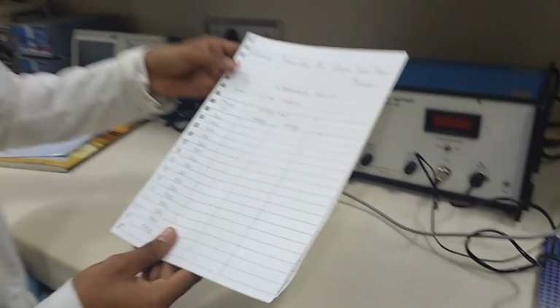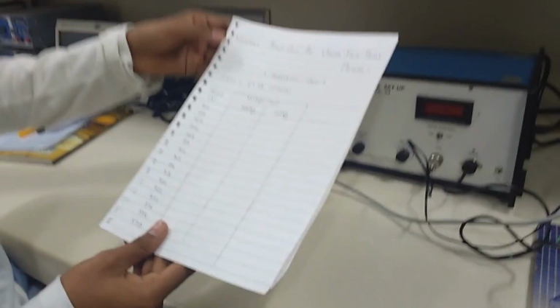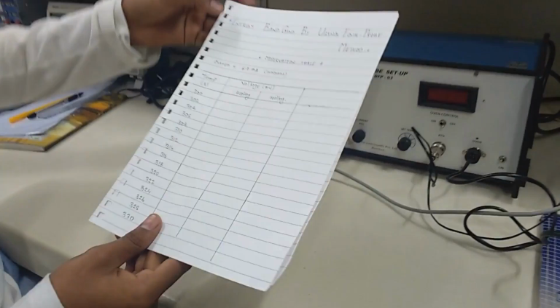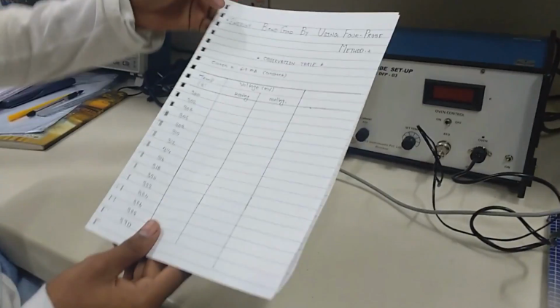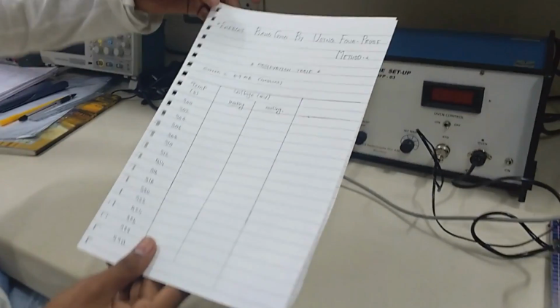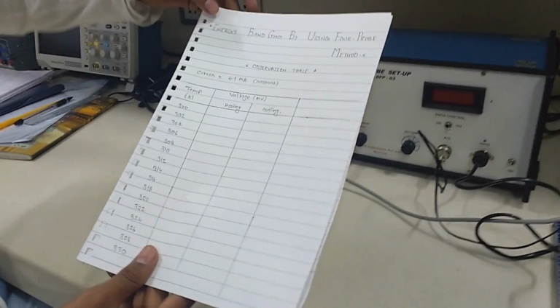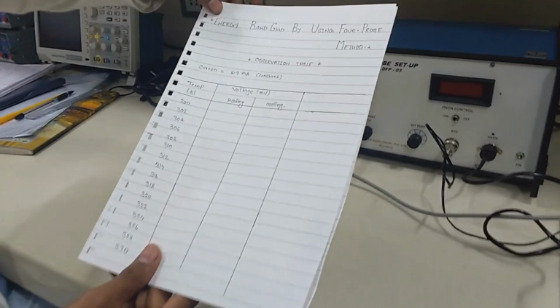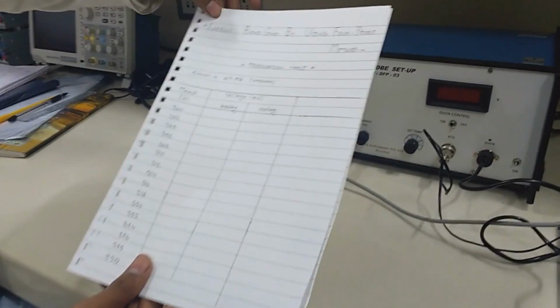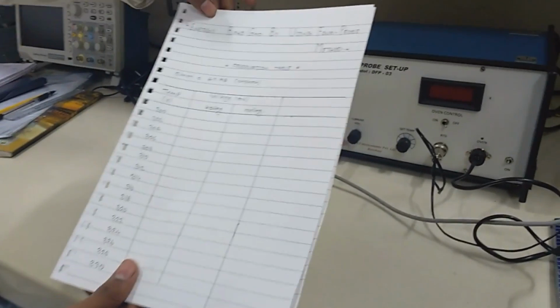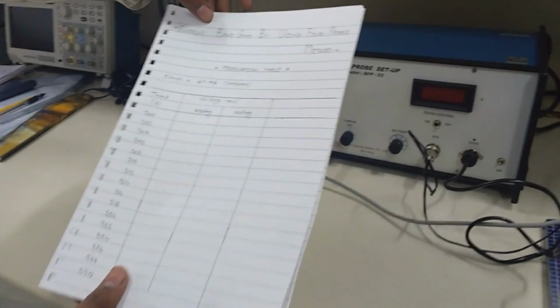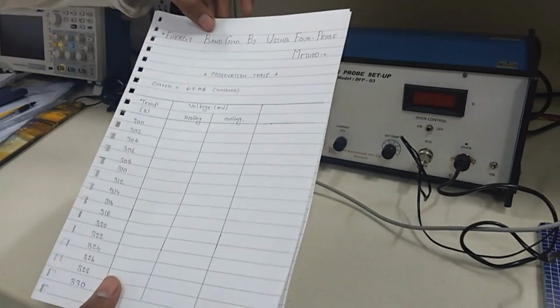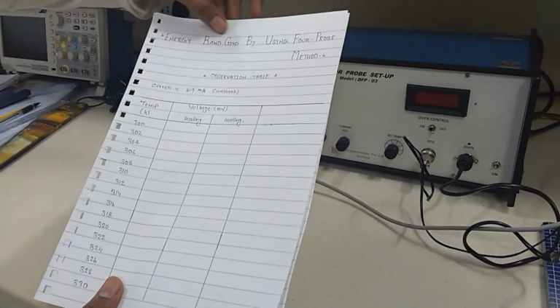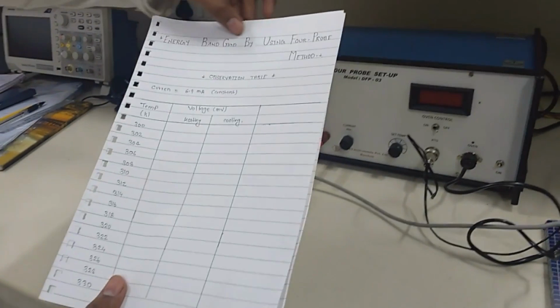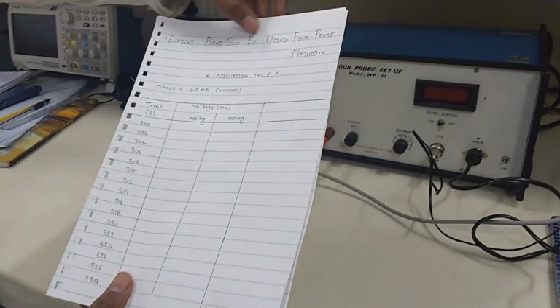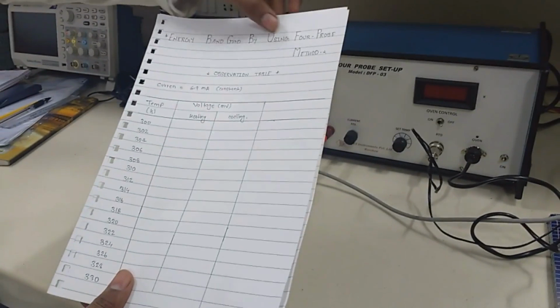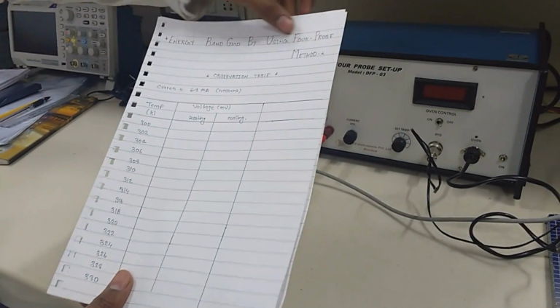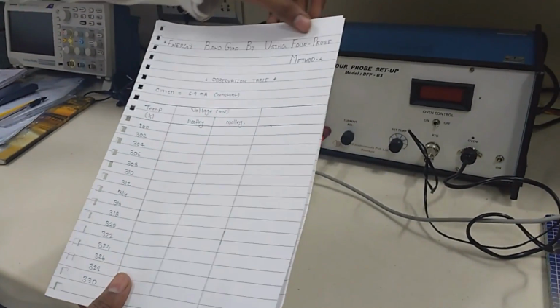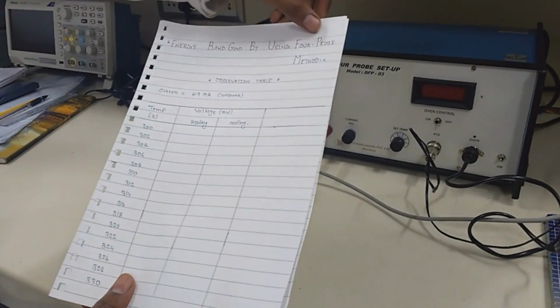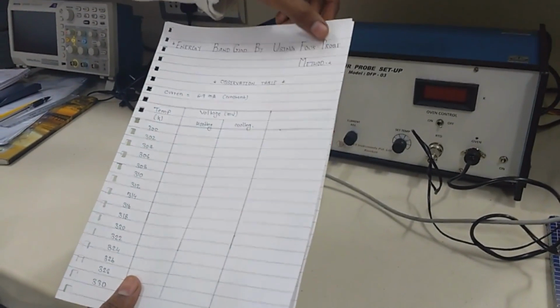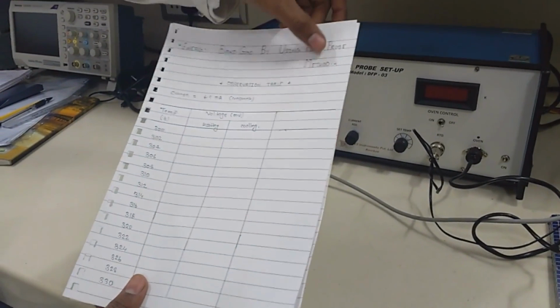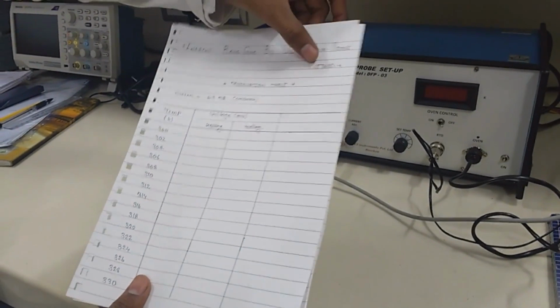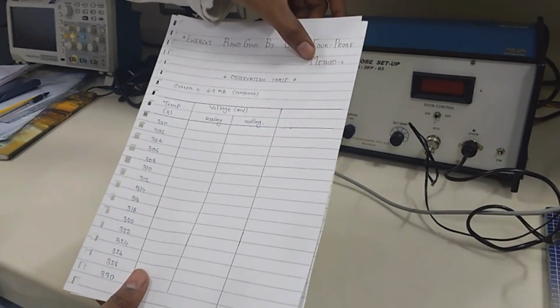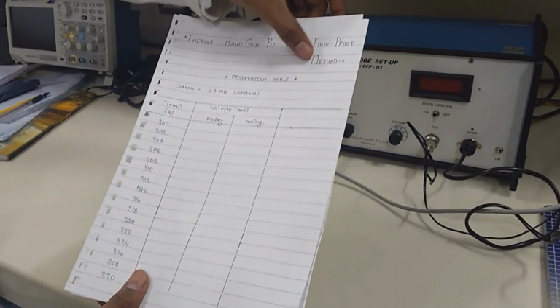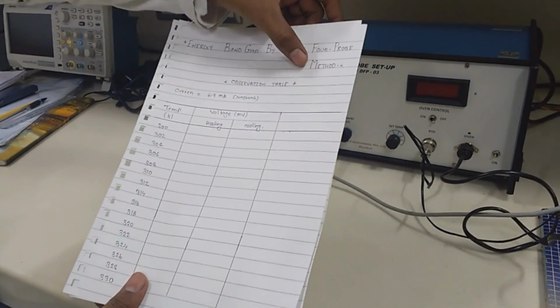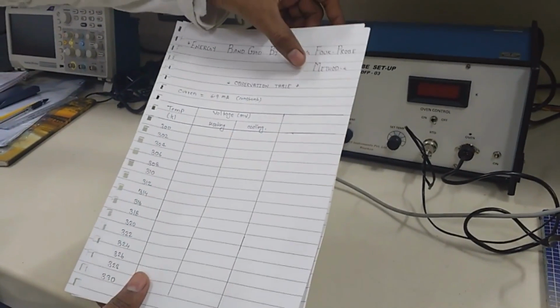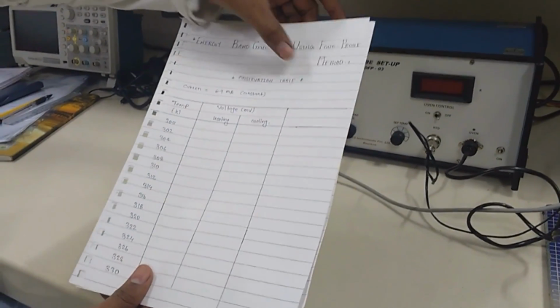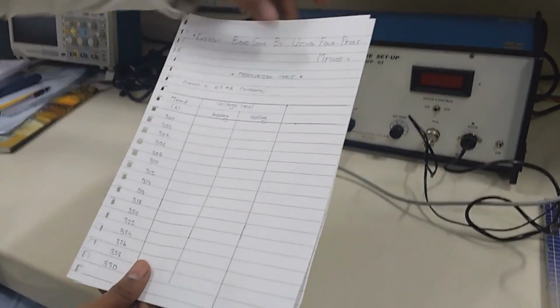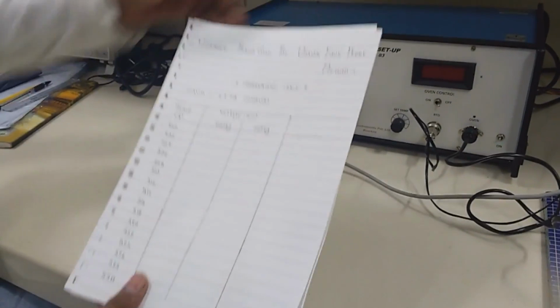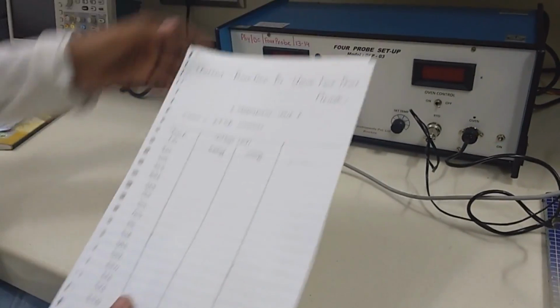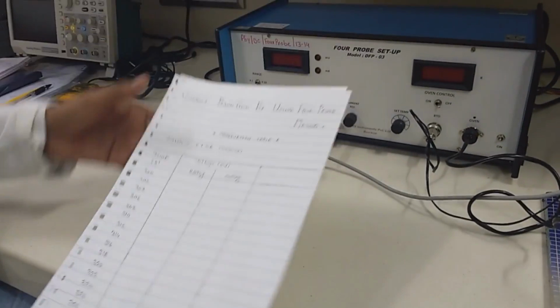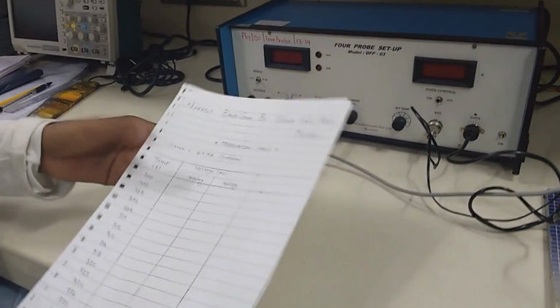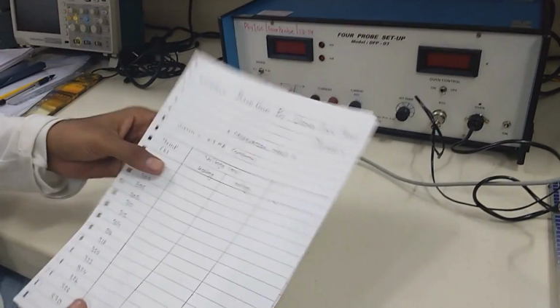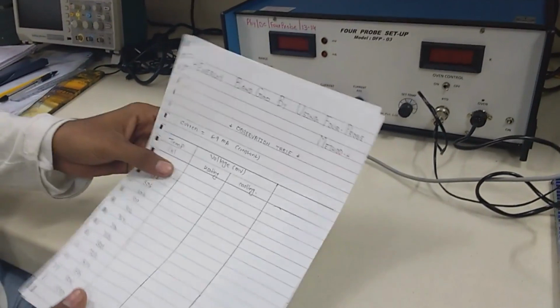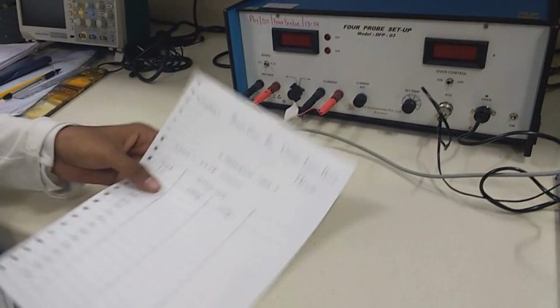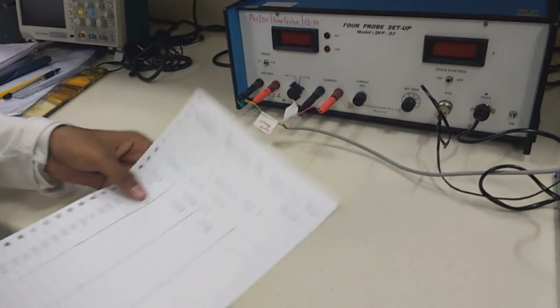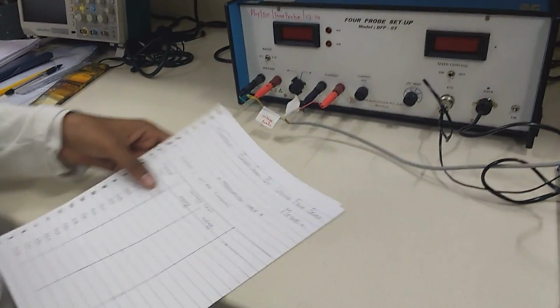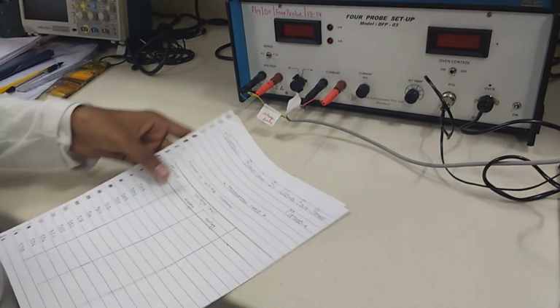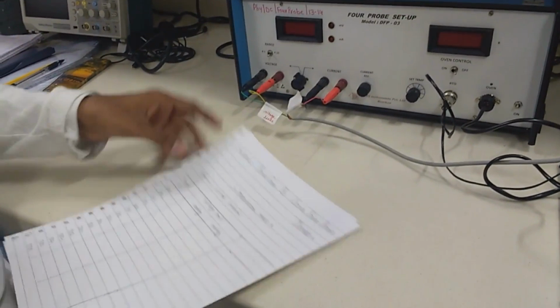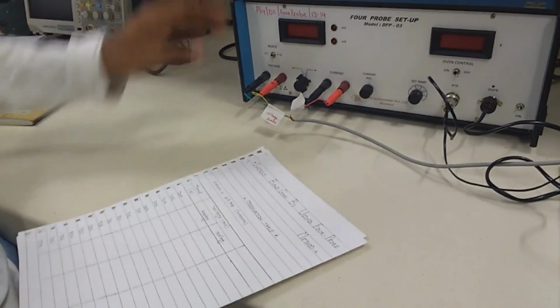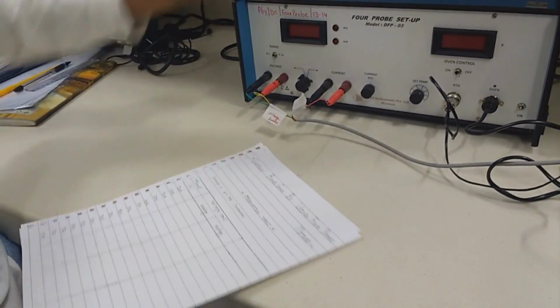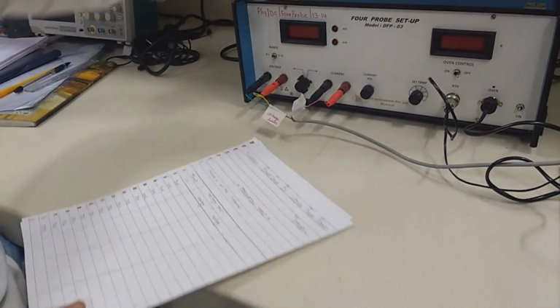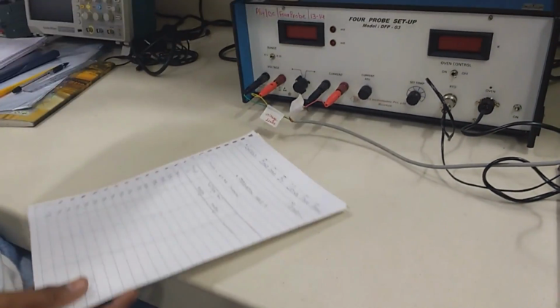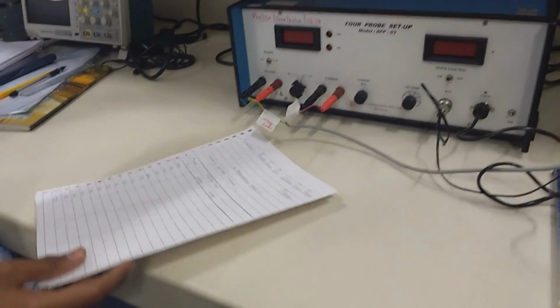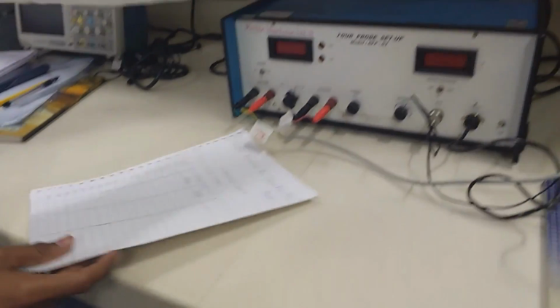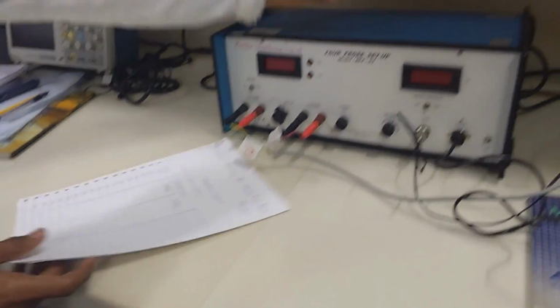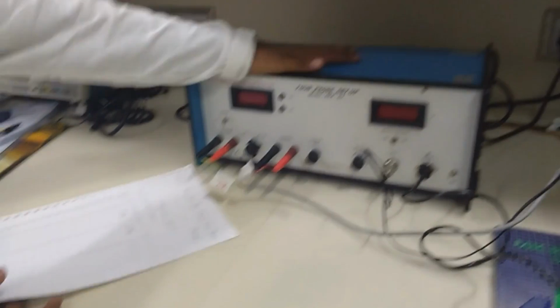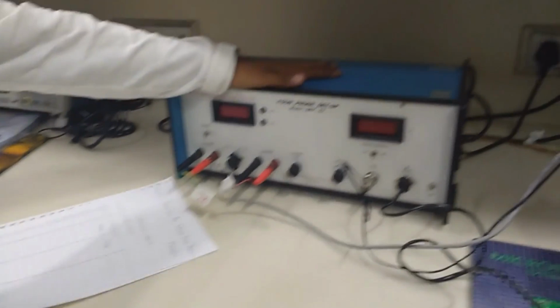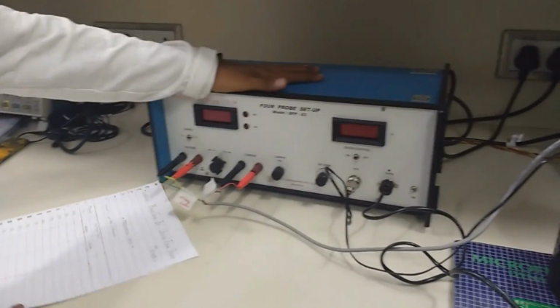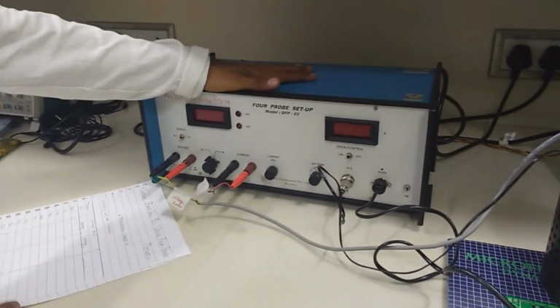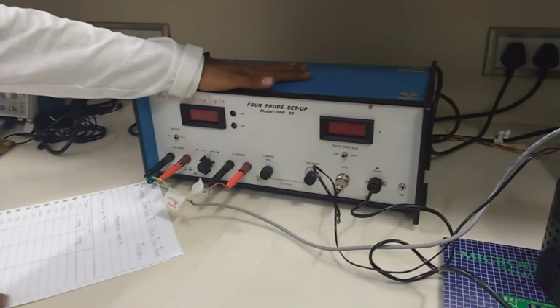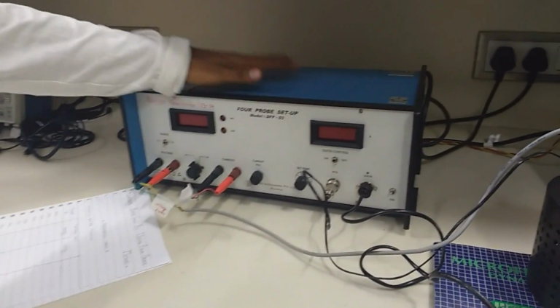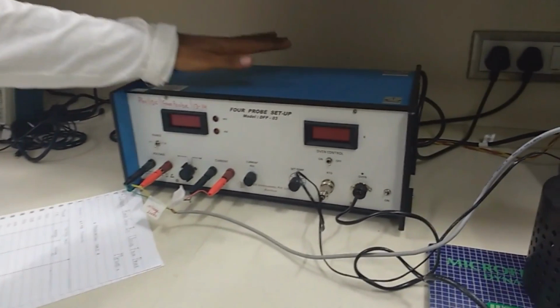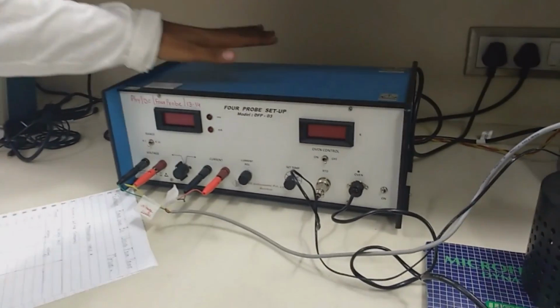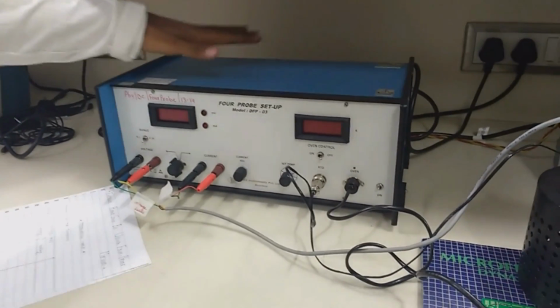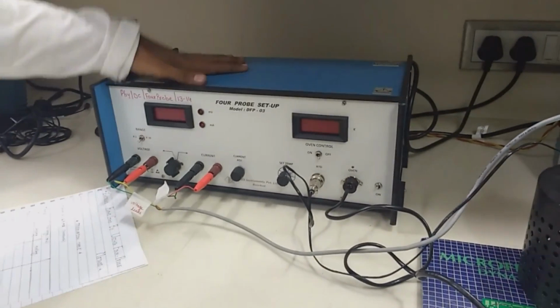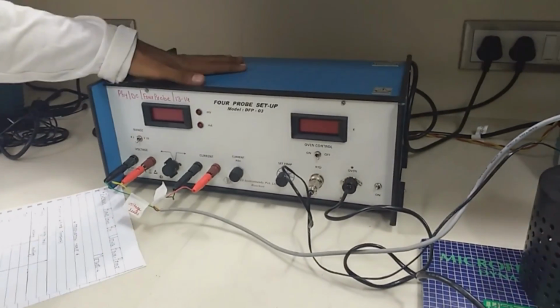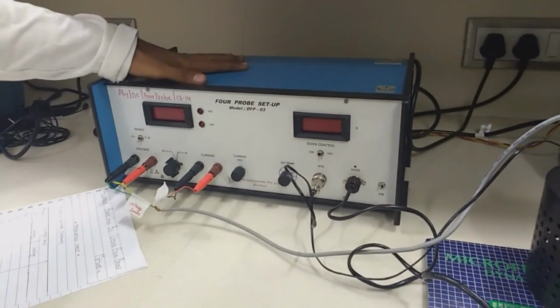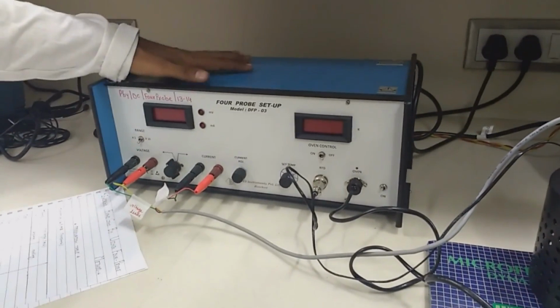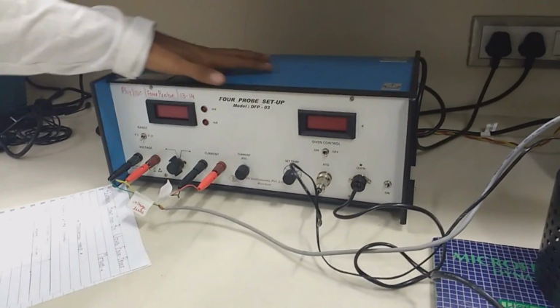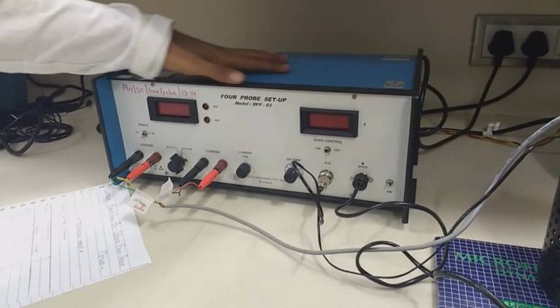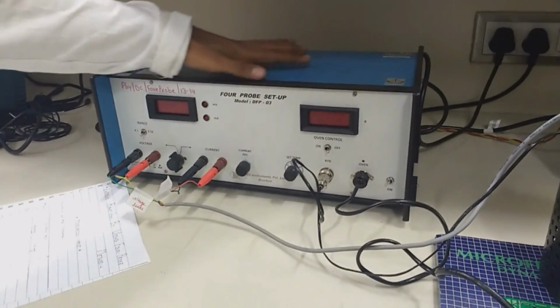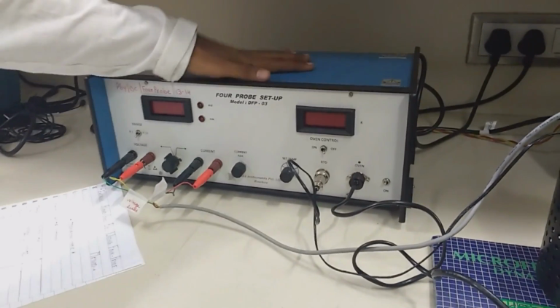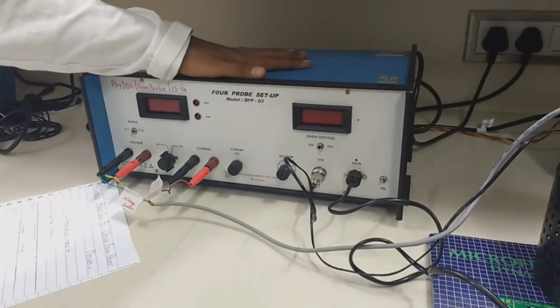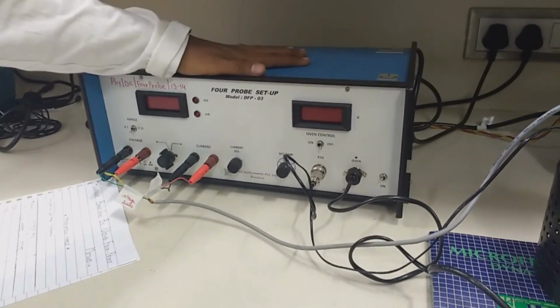Welcome to Experiment 10. The title of this experiment is Energy Band Gap by using the 4-probe method.